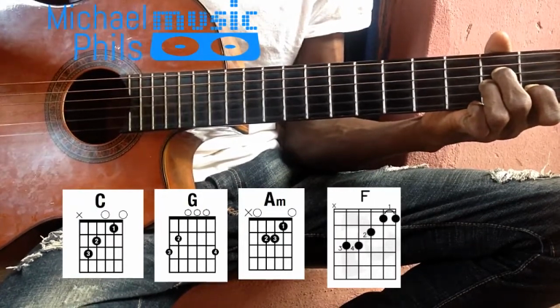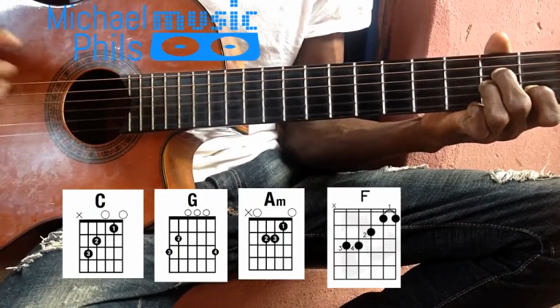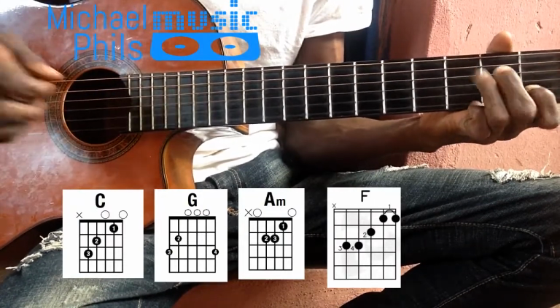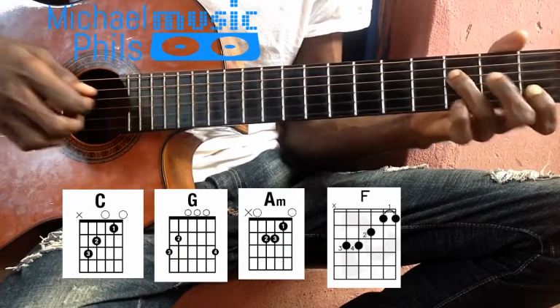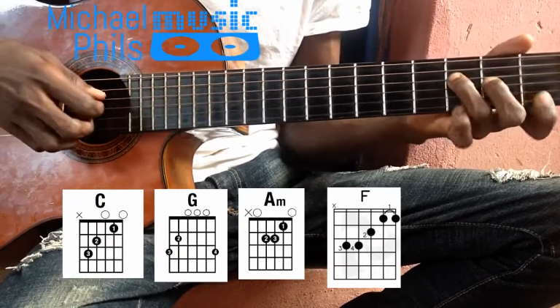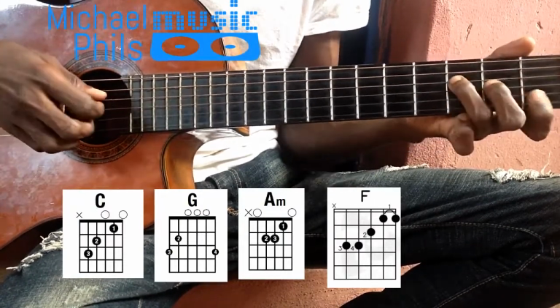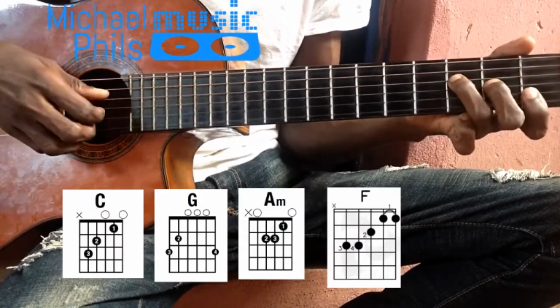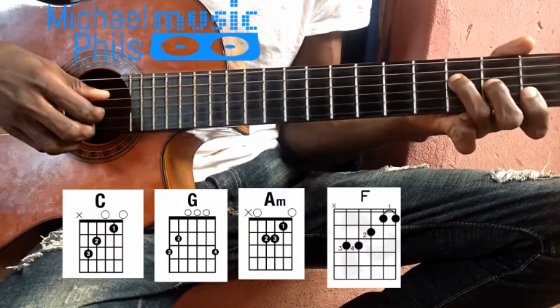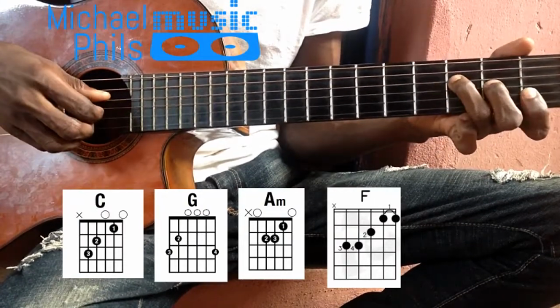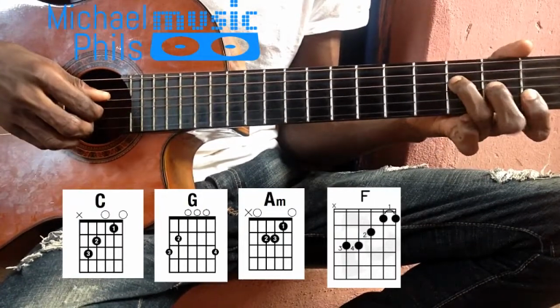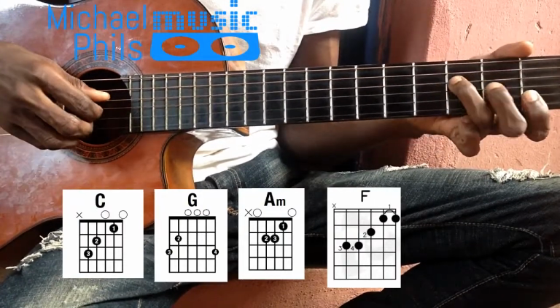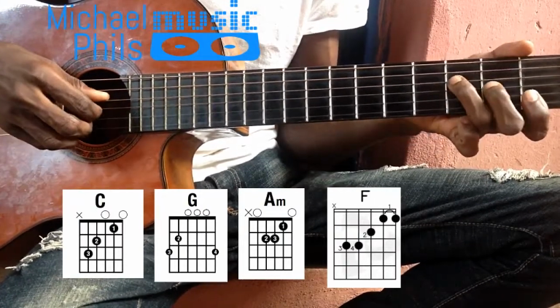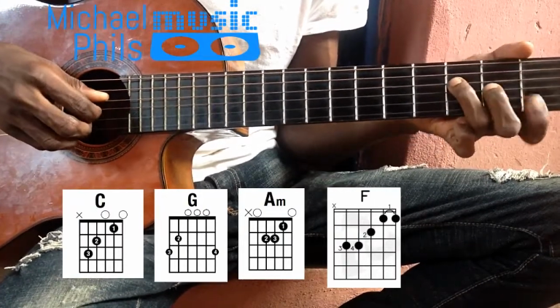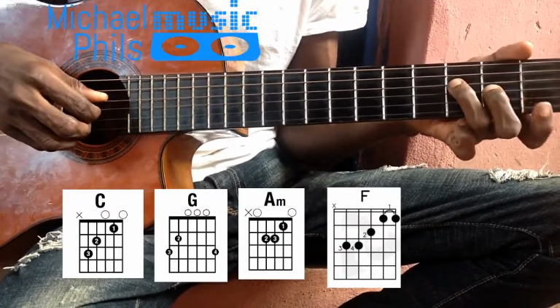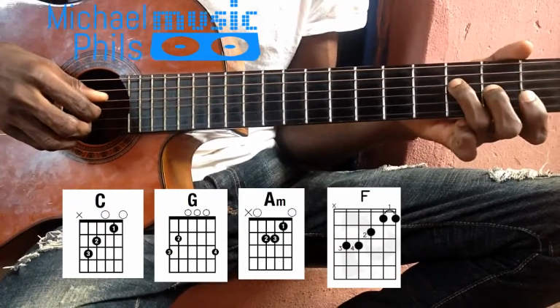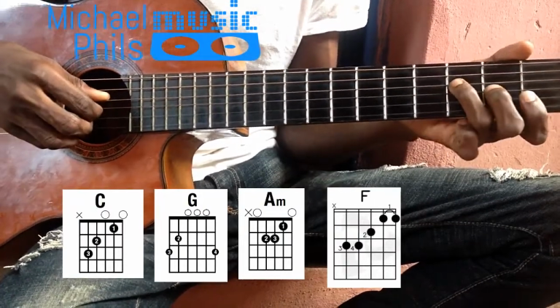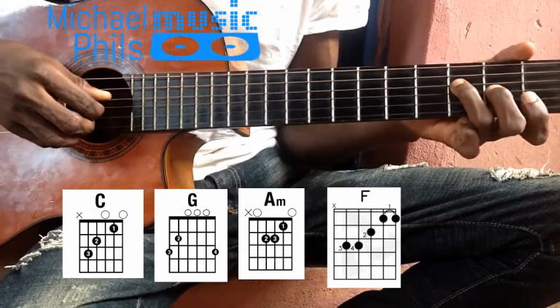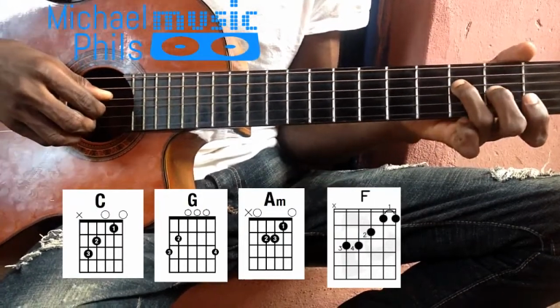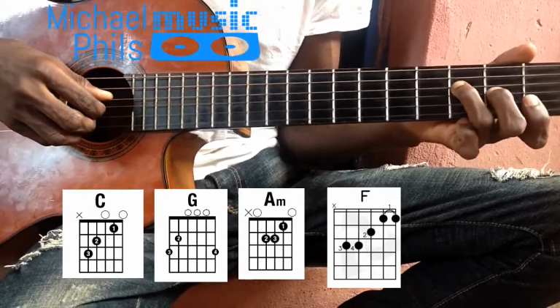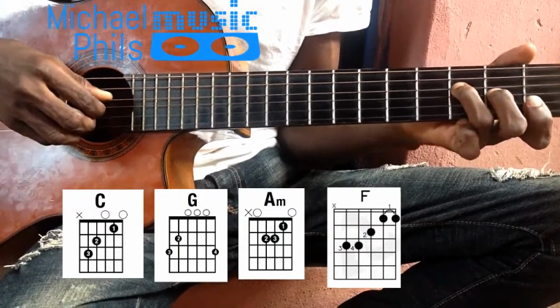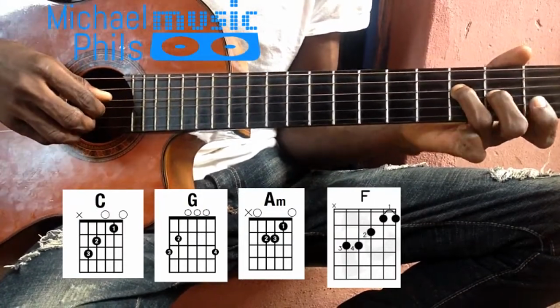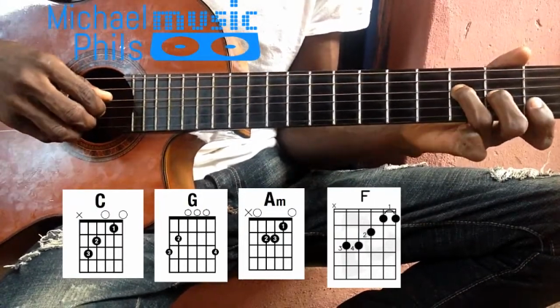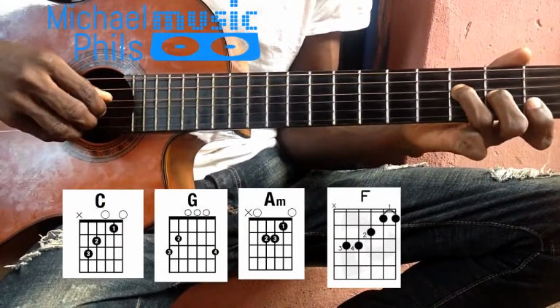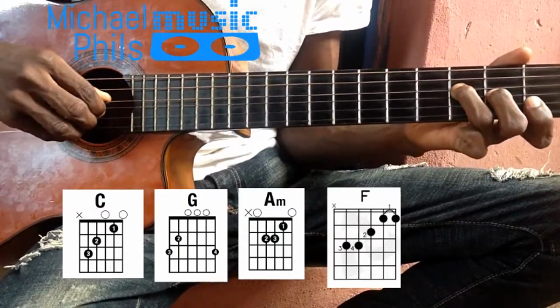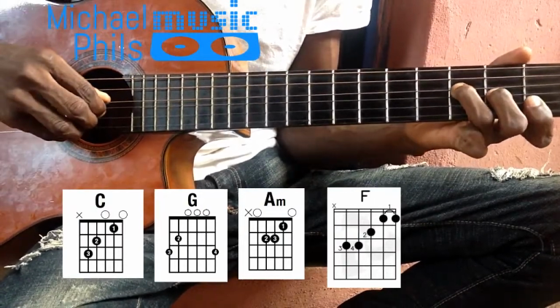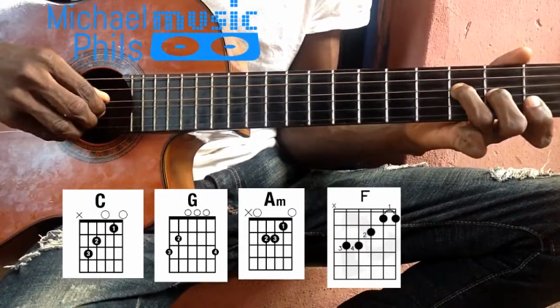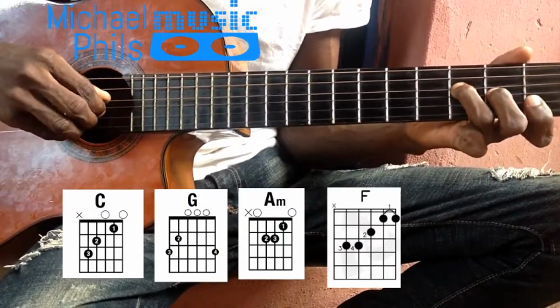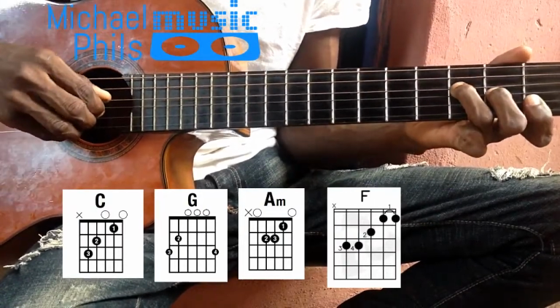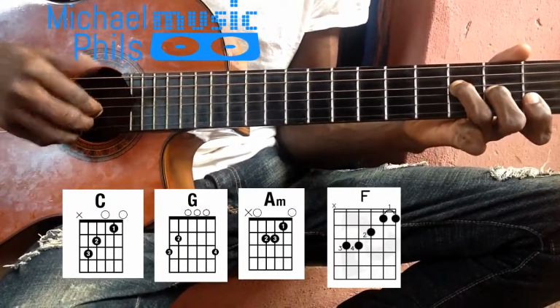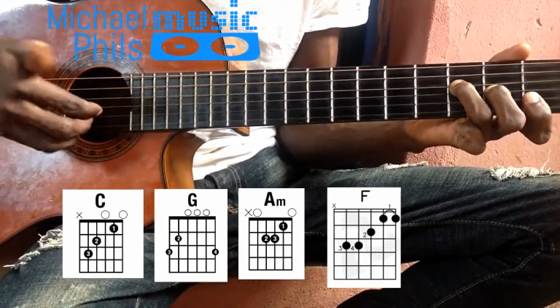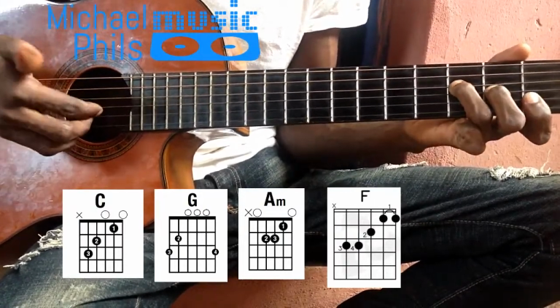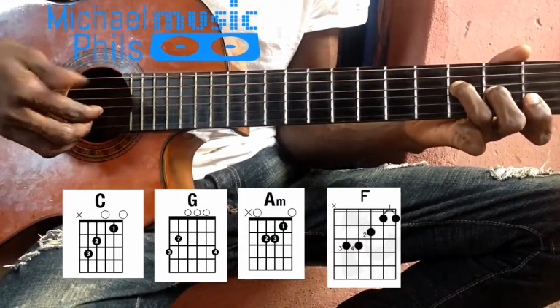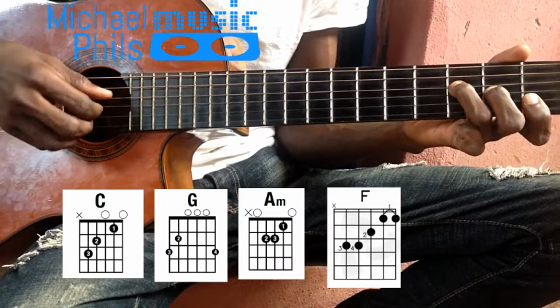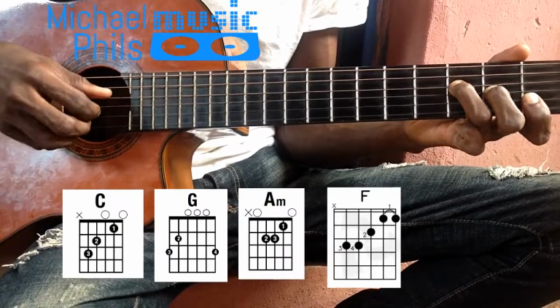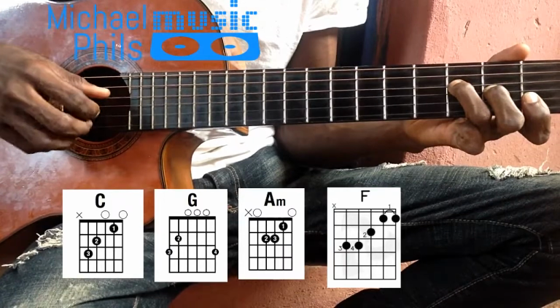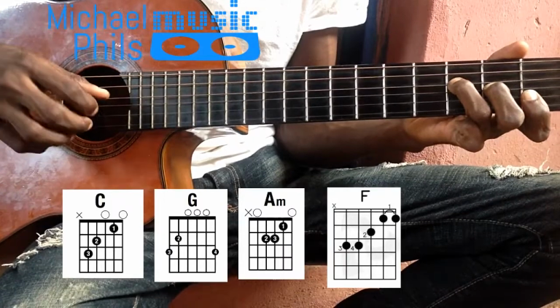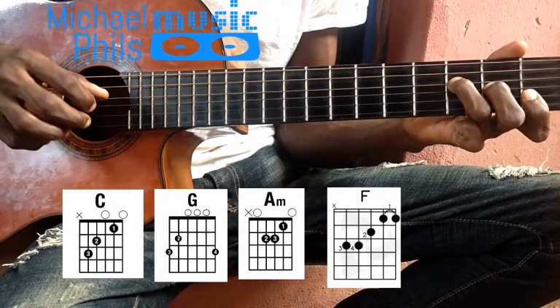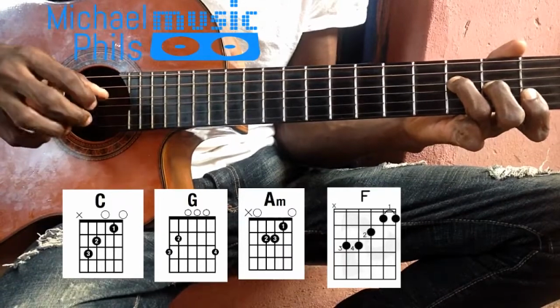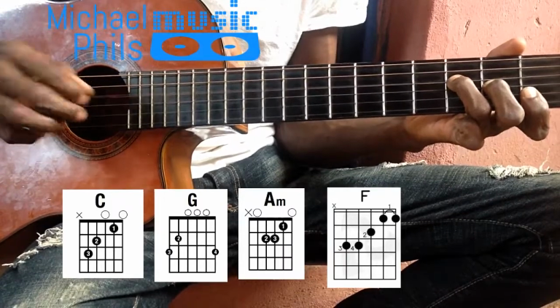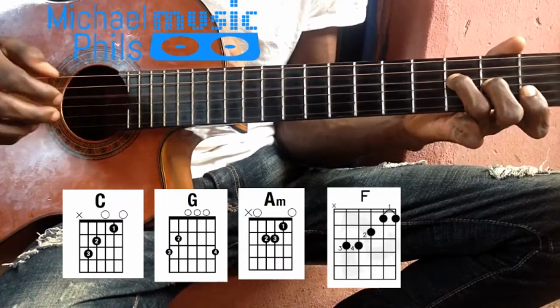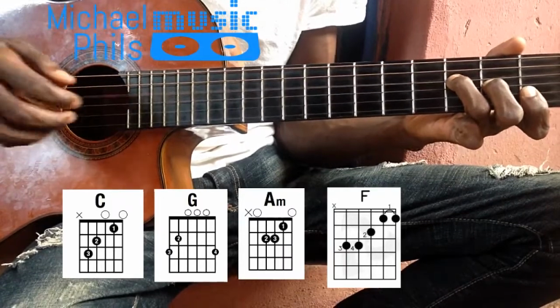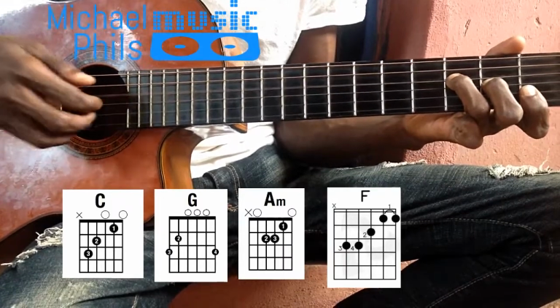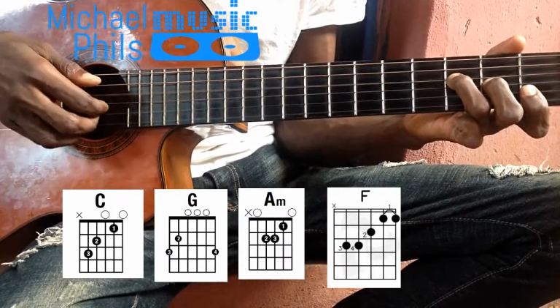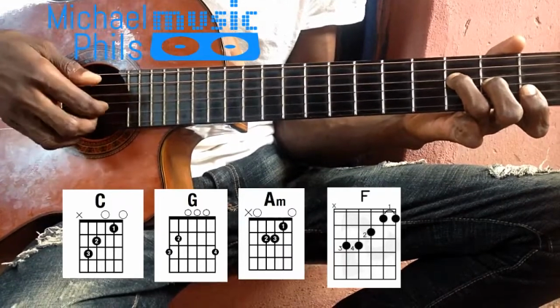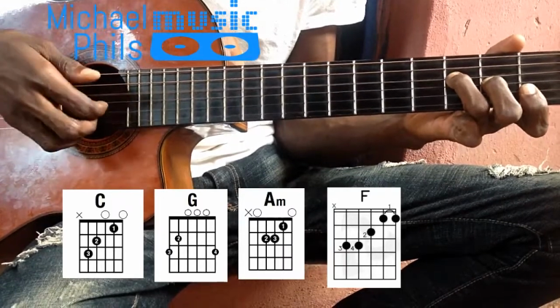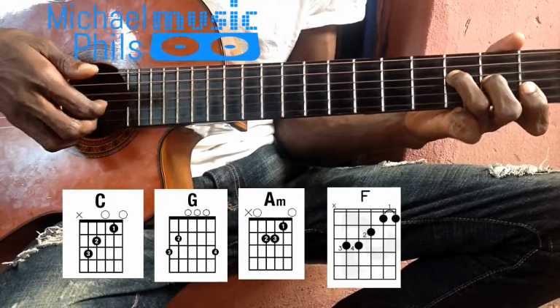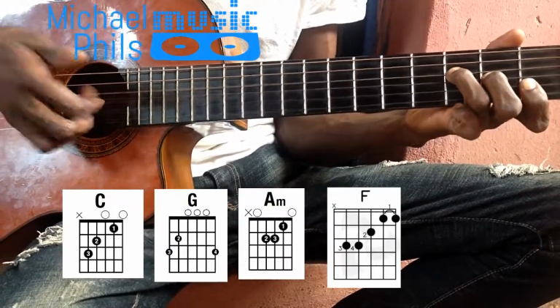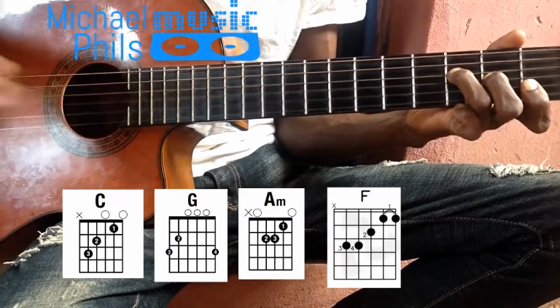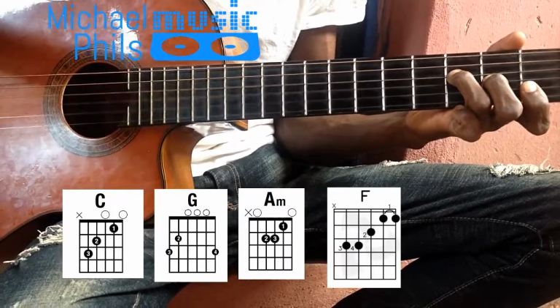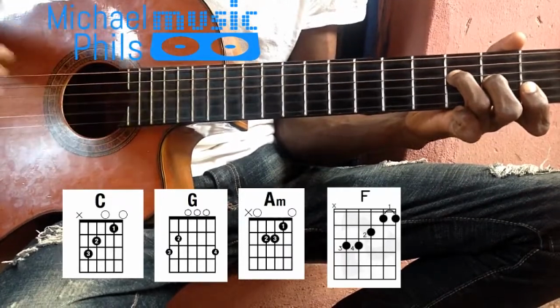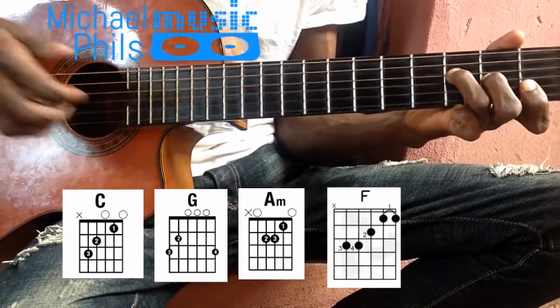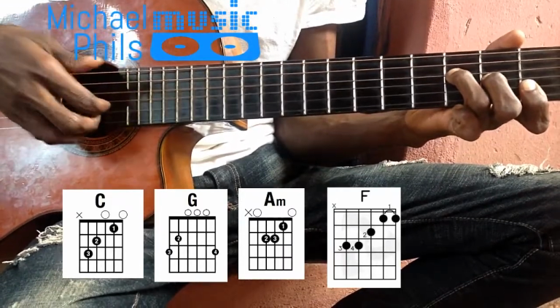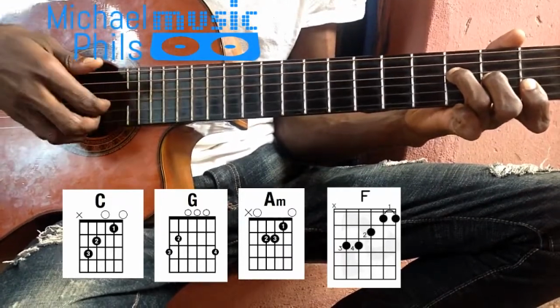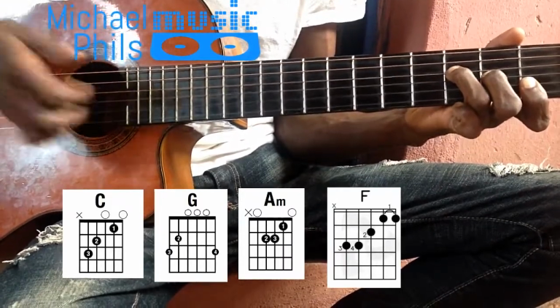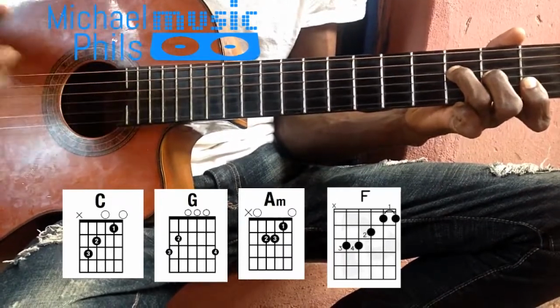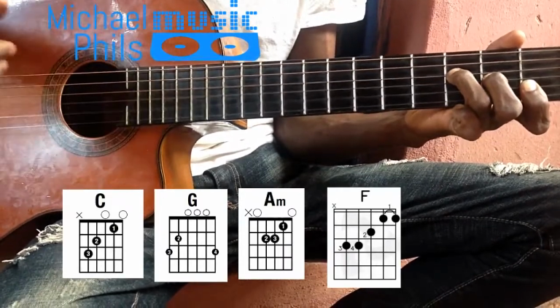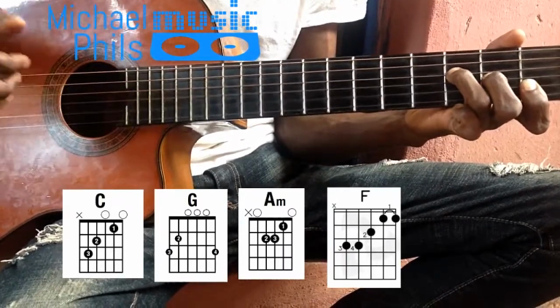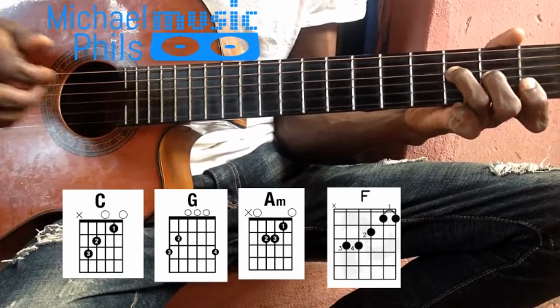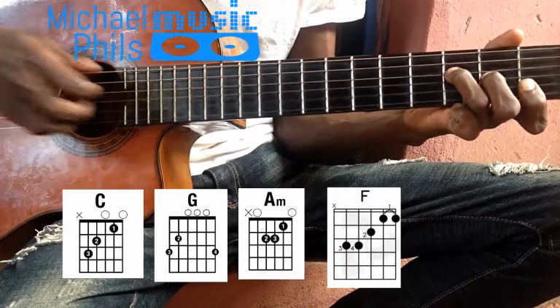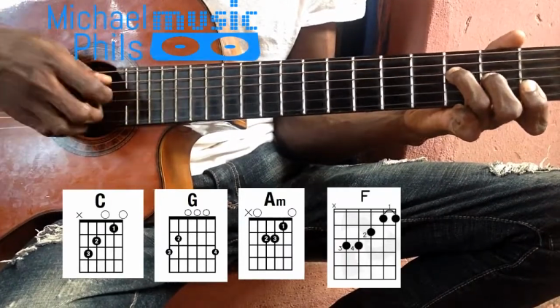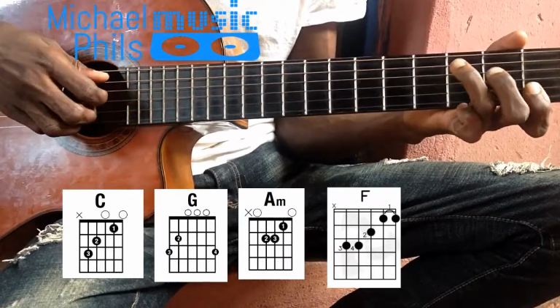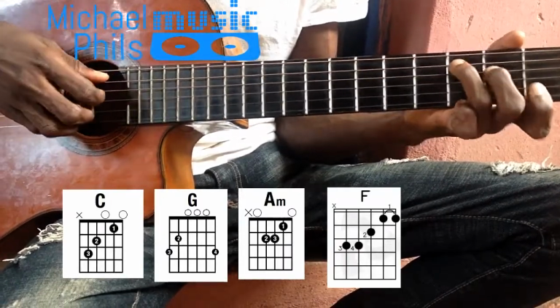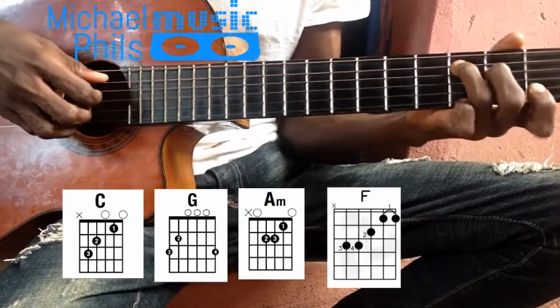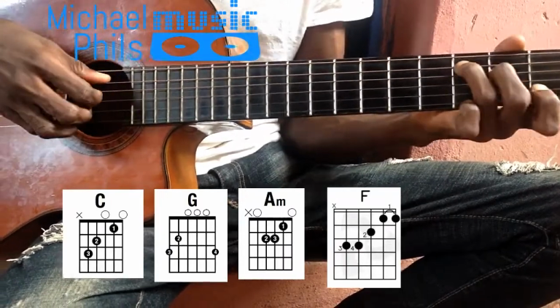Then for the F chord, my thumb with the first string. Thank you.